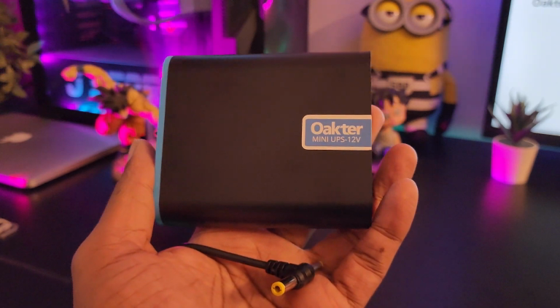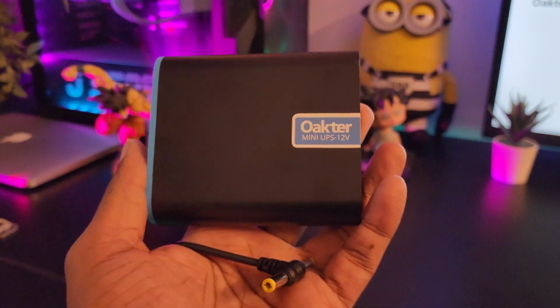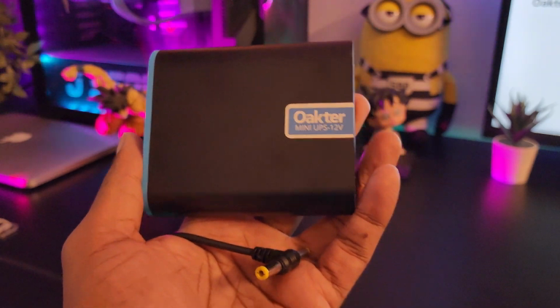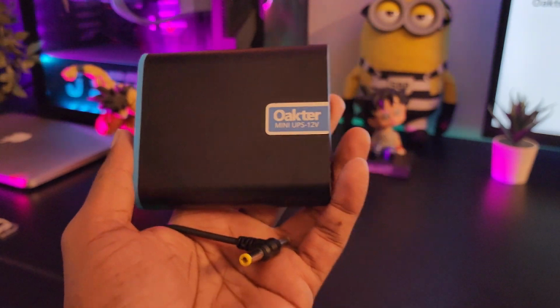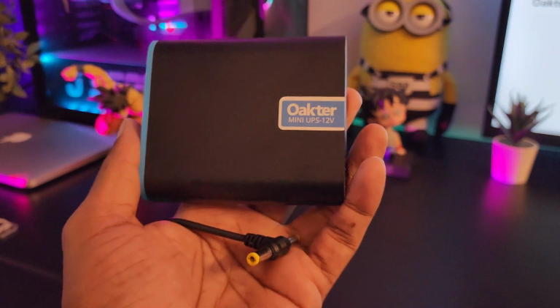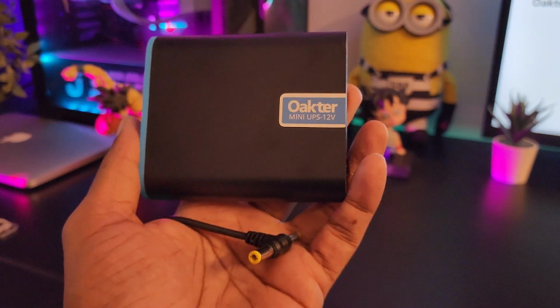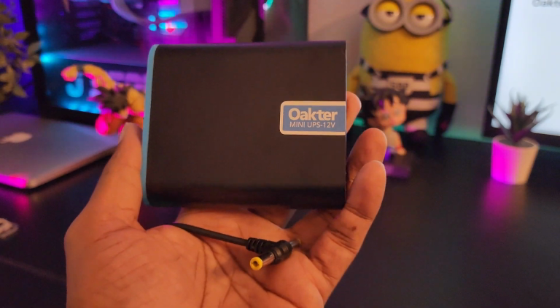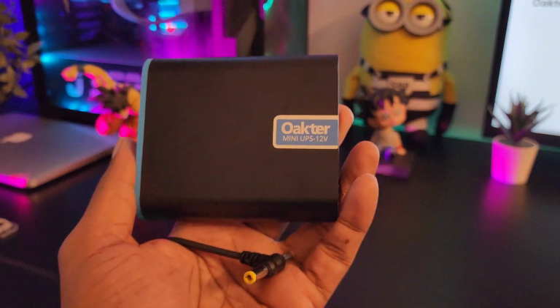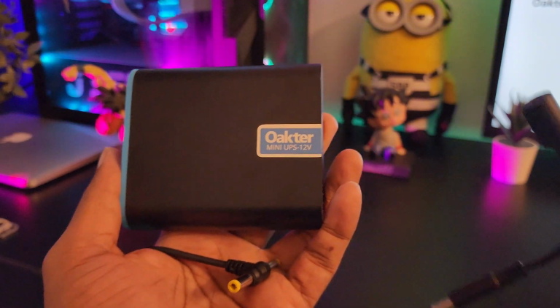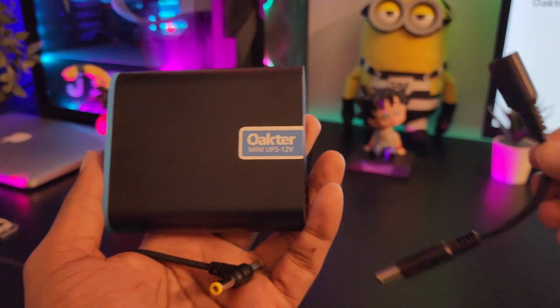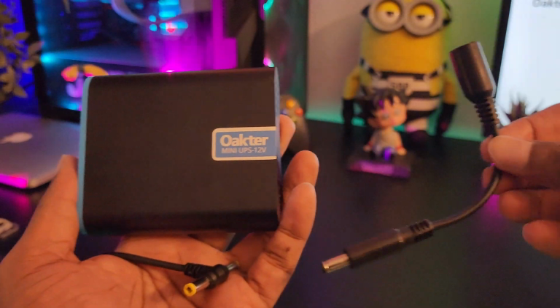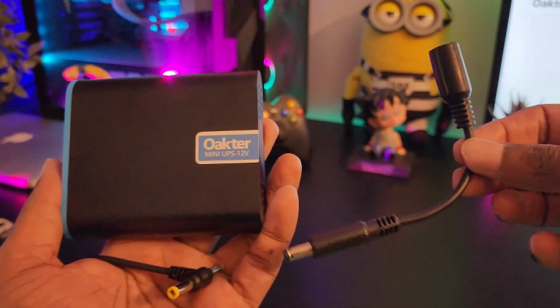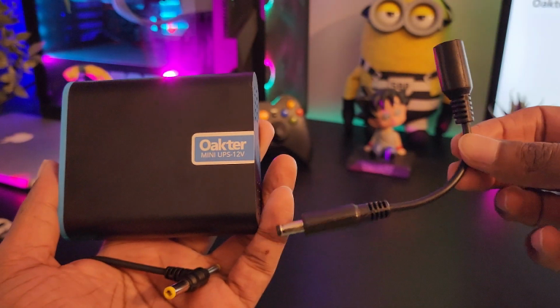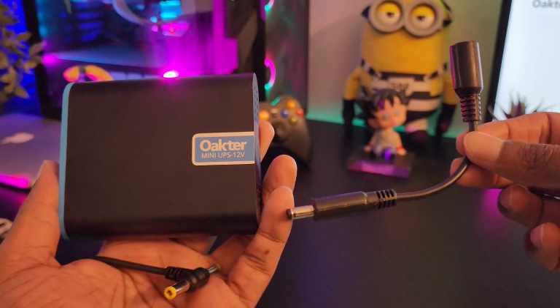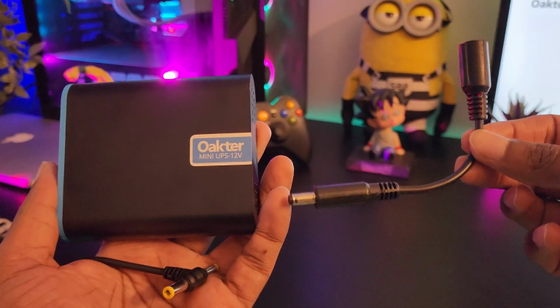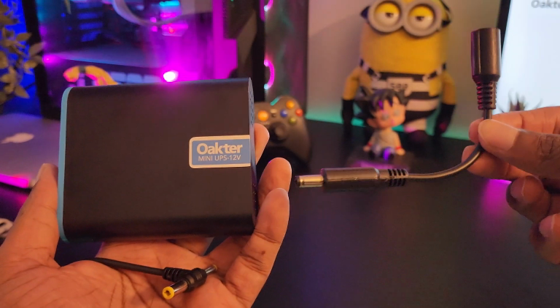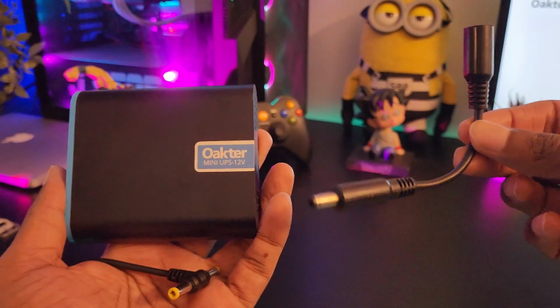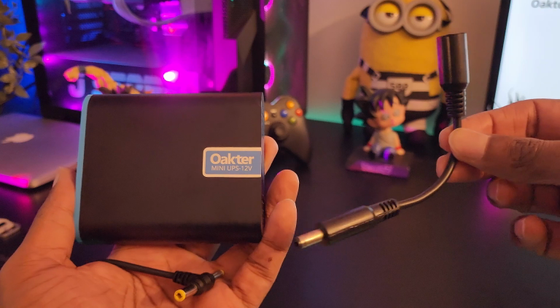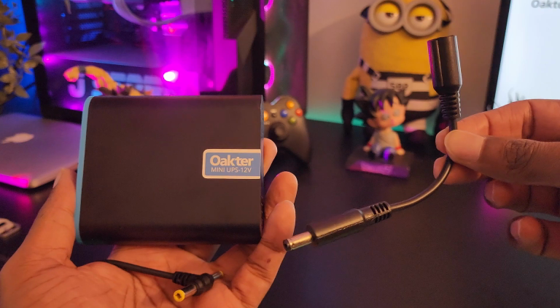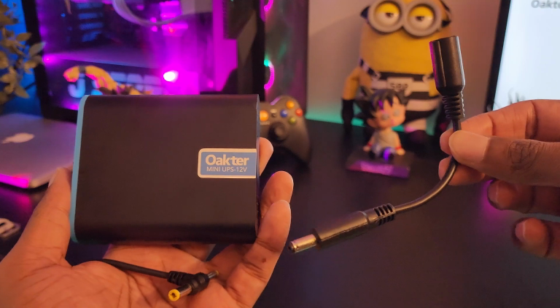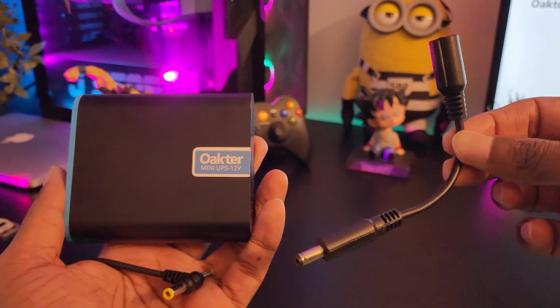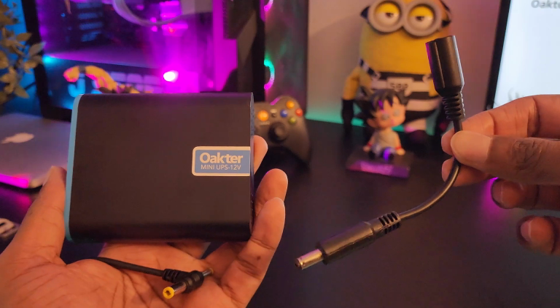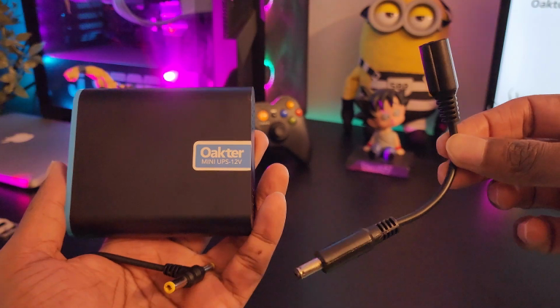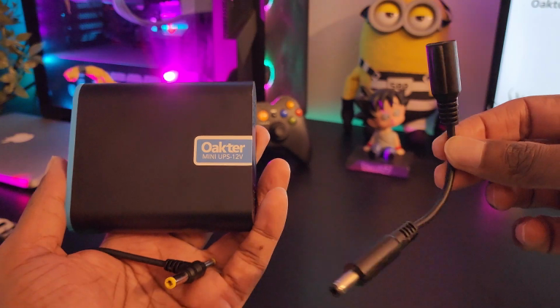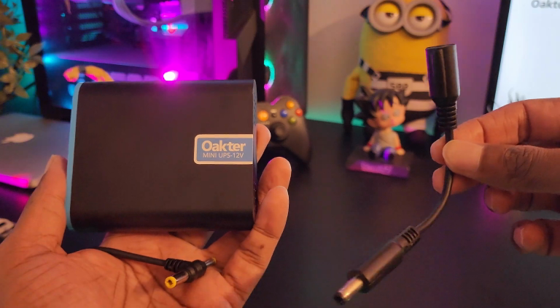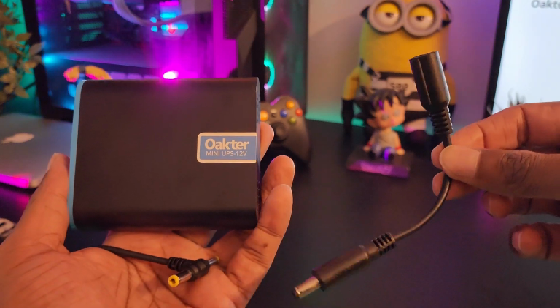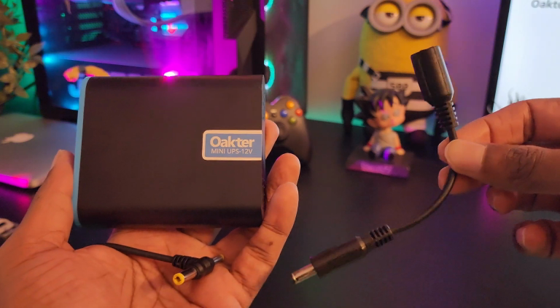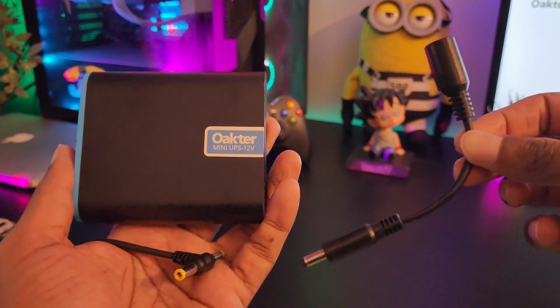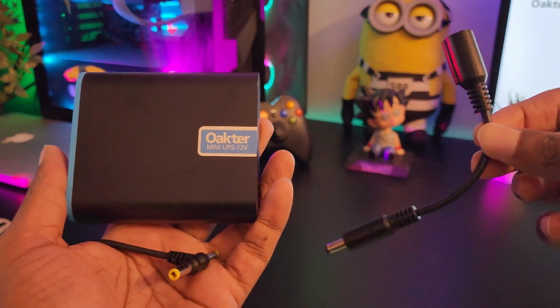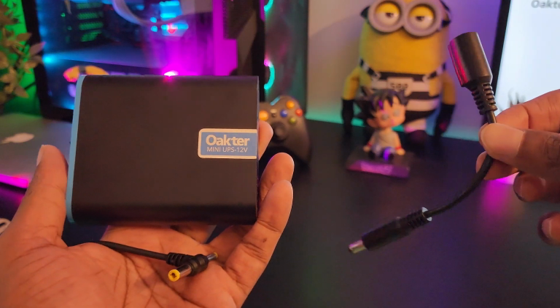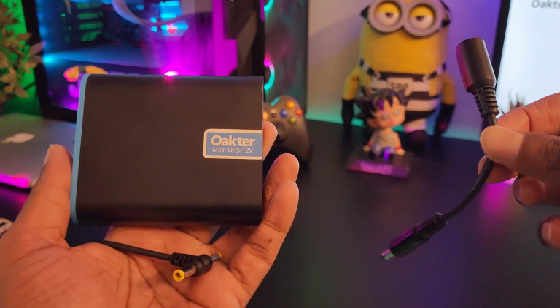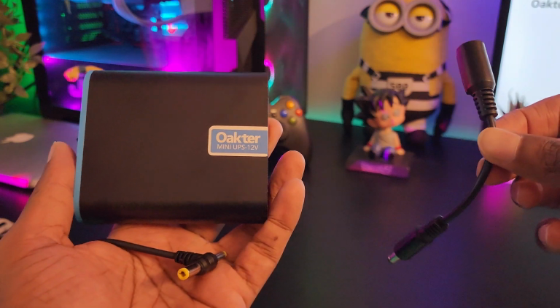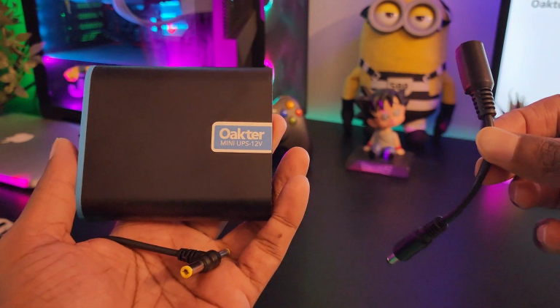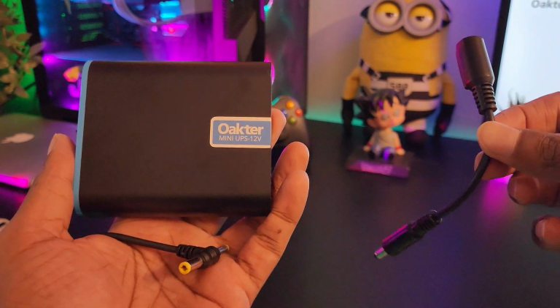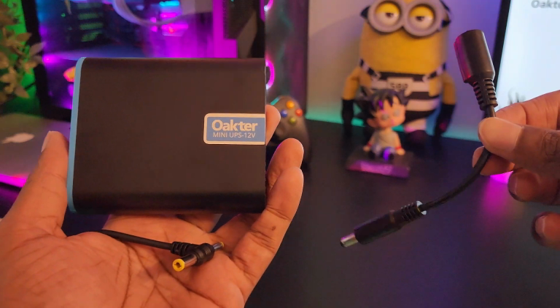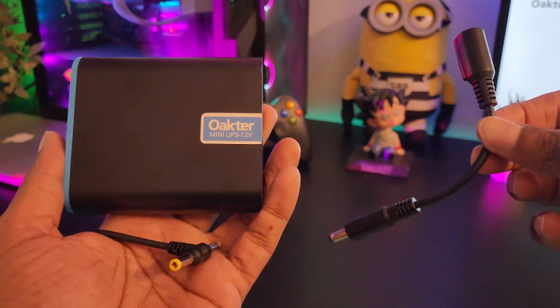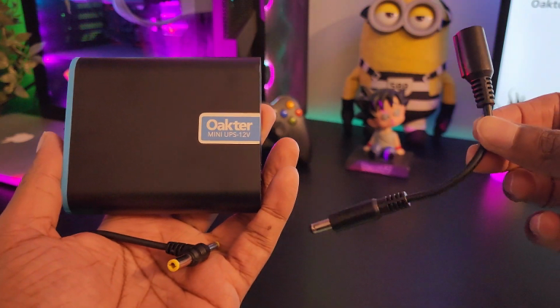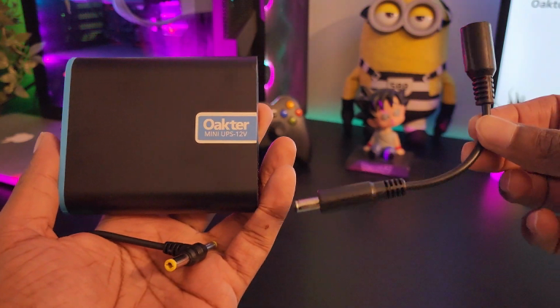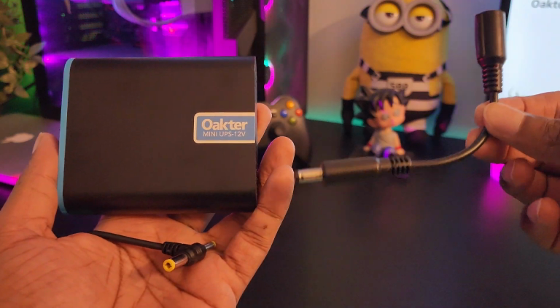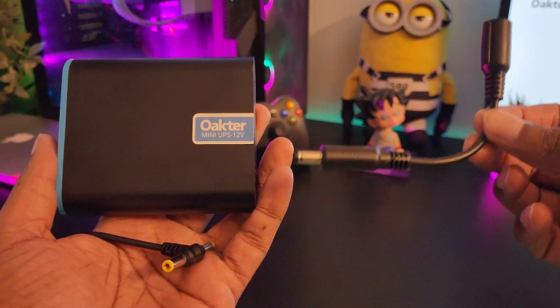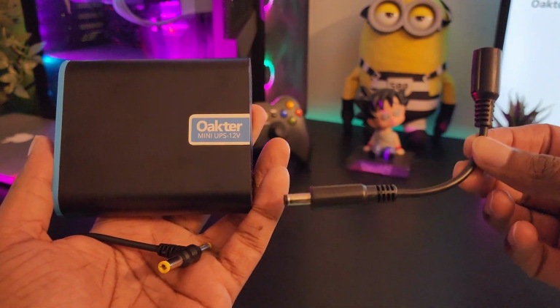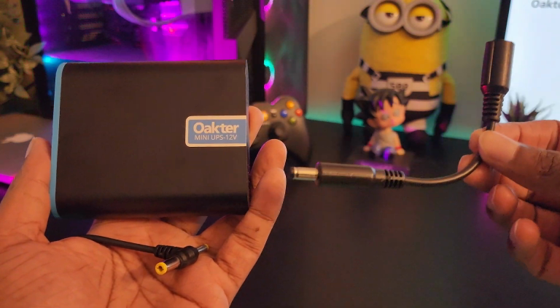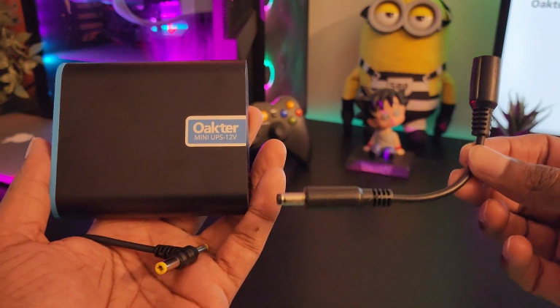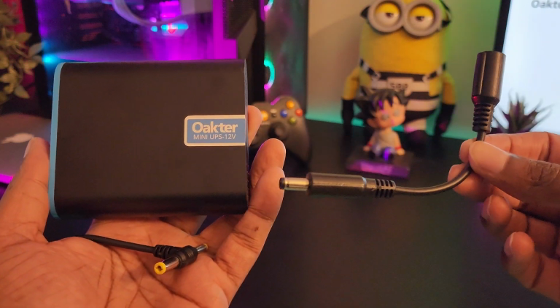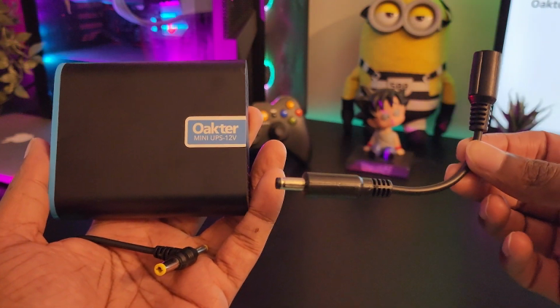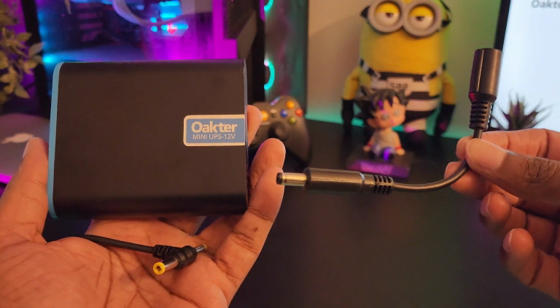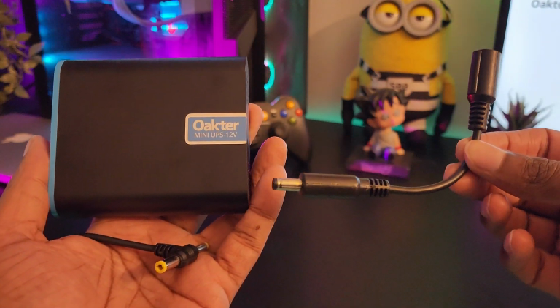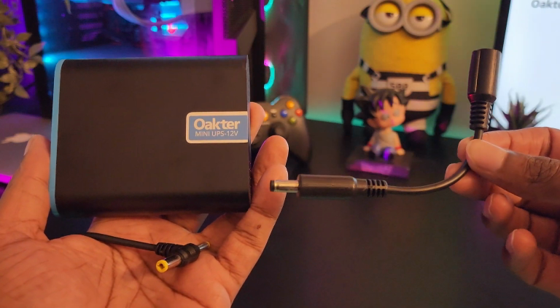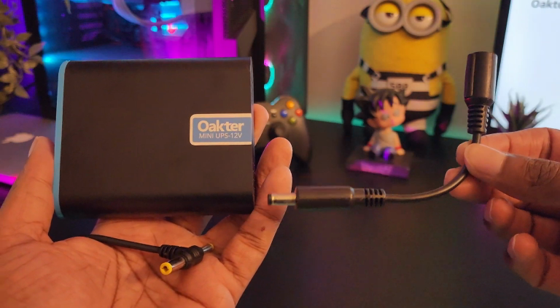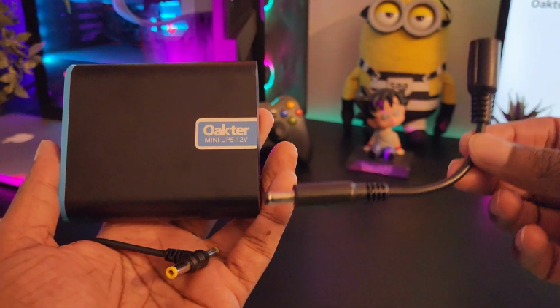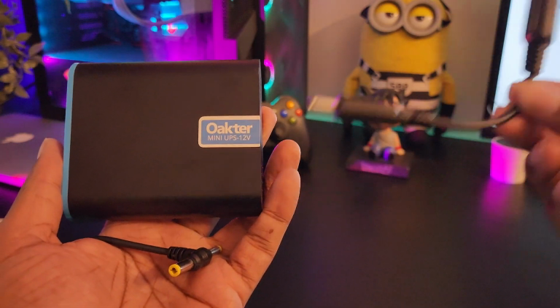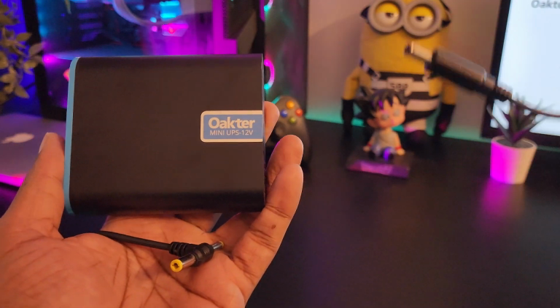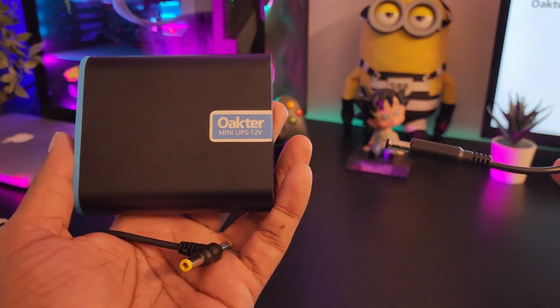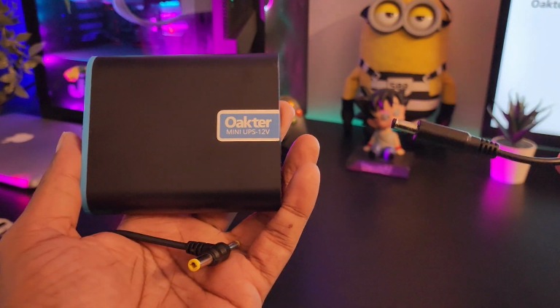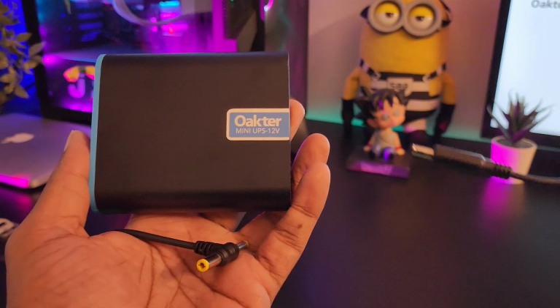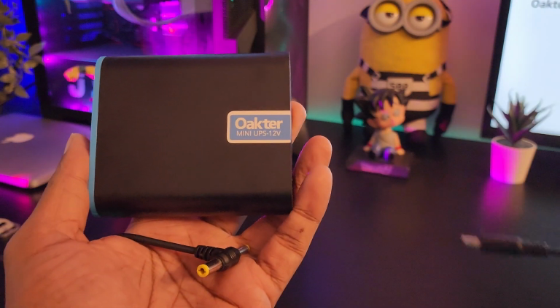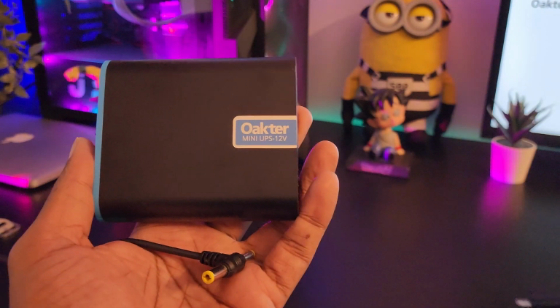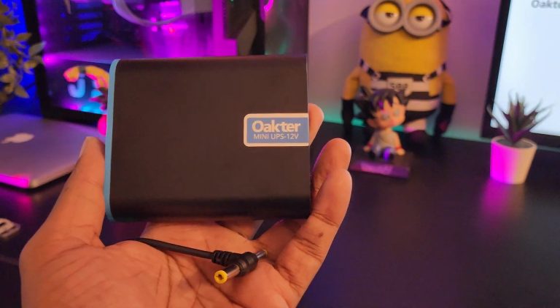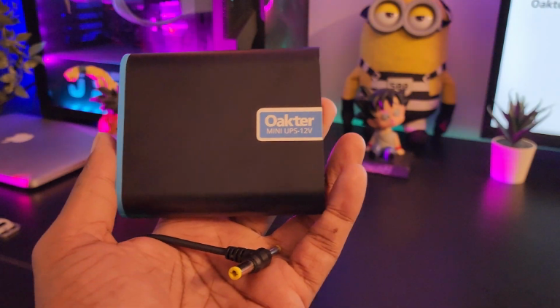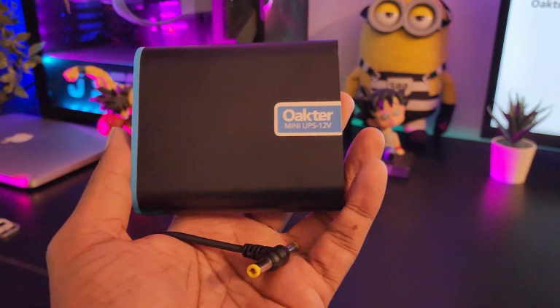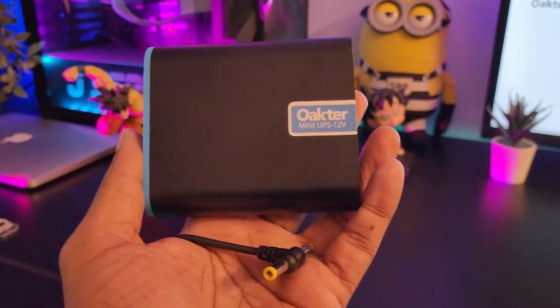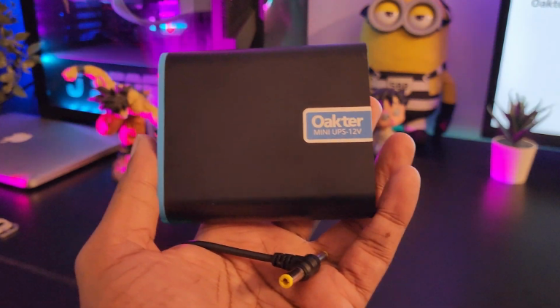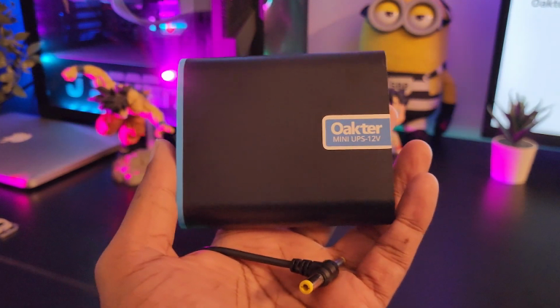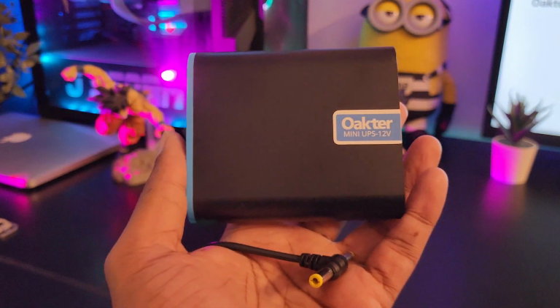Other than the UPS, you also get a converter cable in the box. I'll show you the purpose of this at a later part of the video.